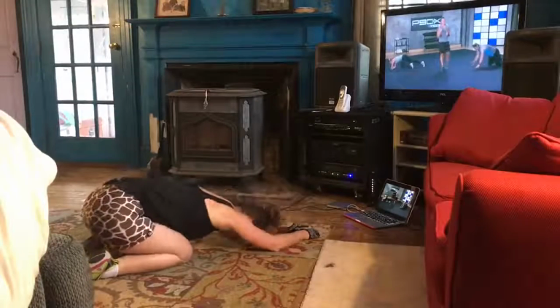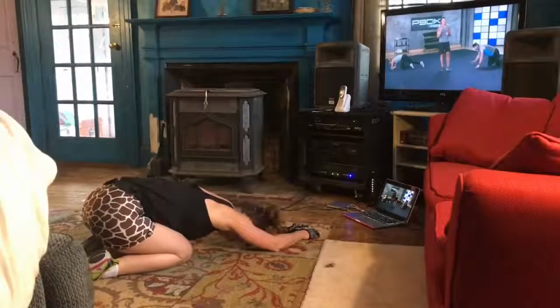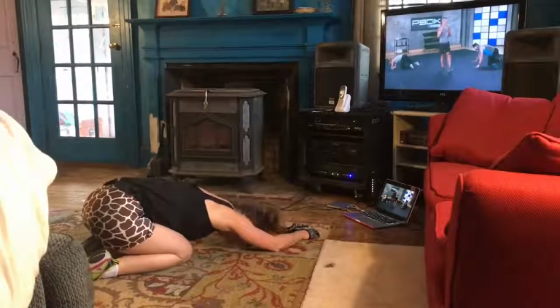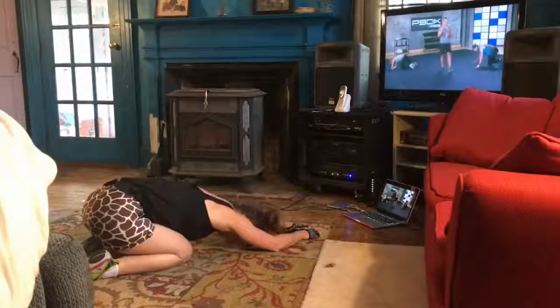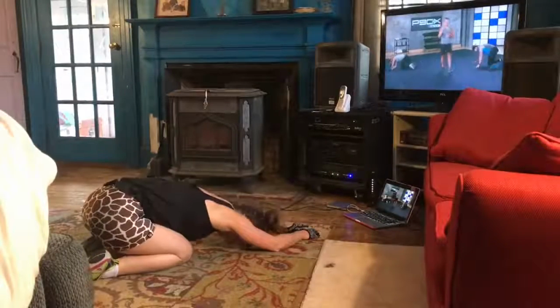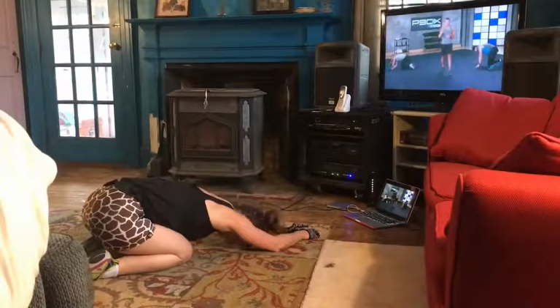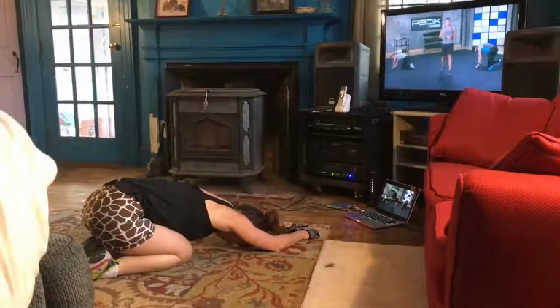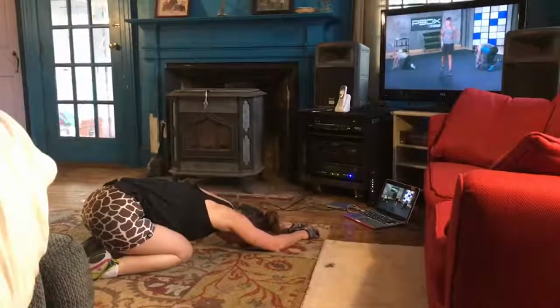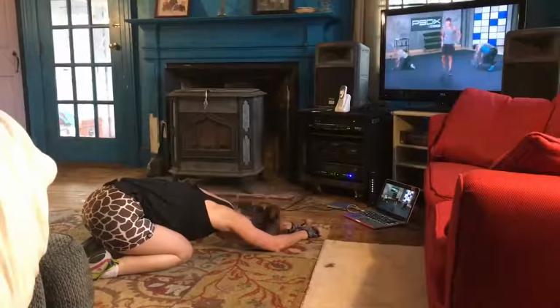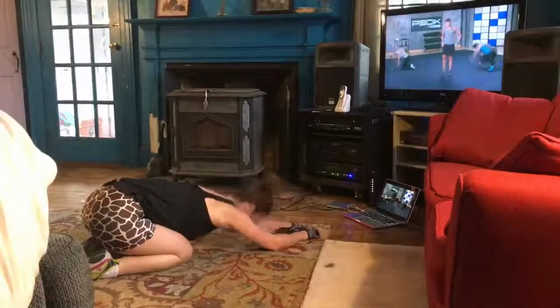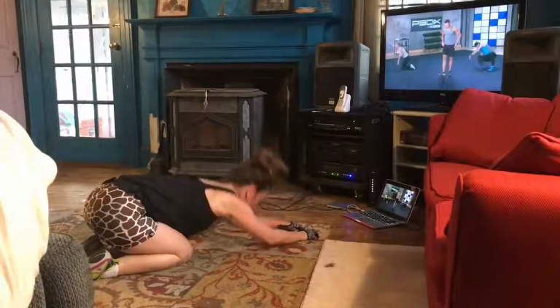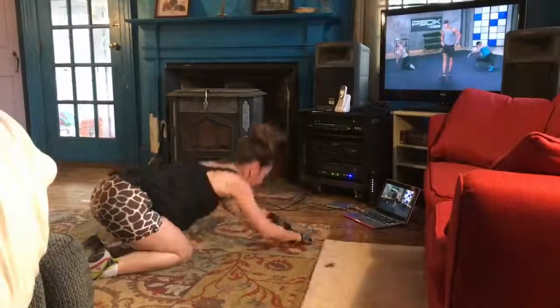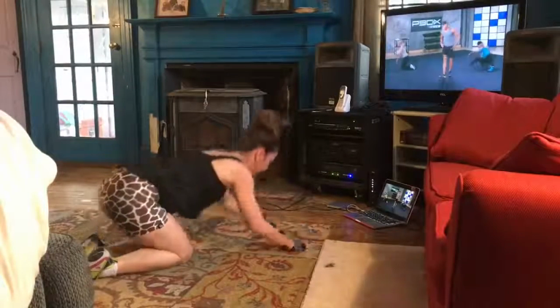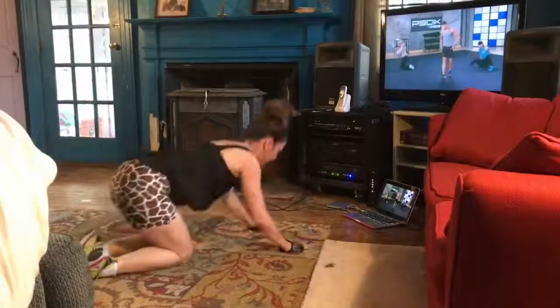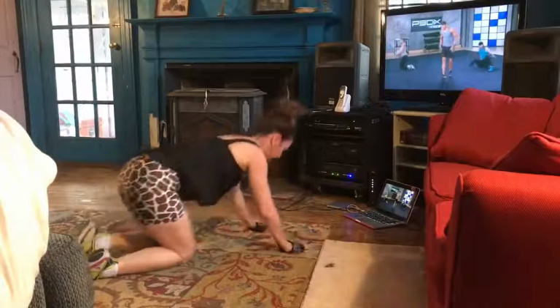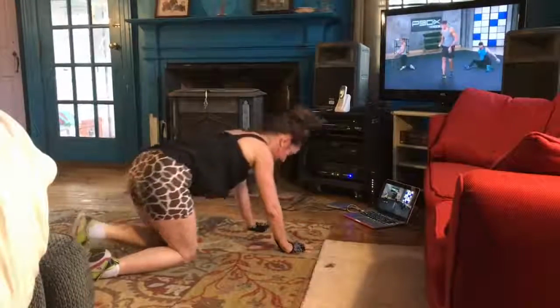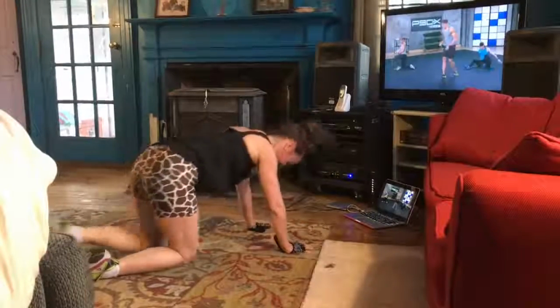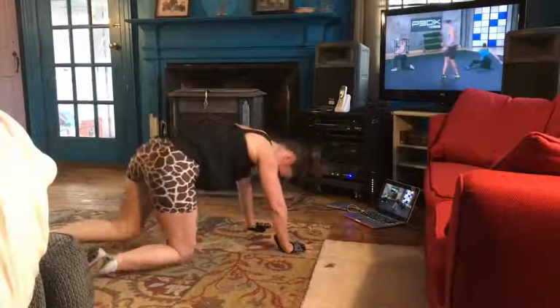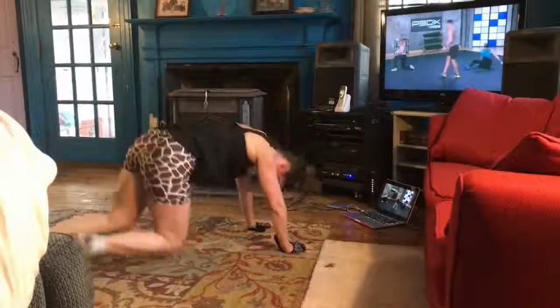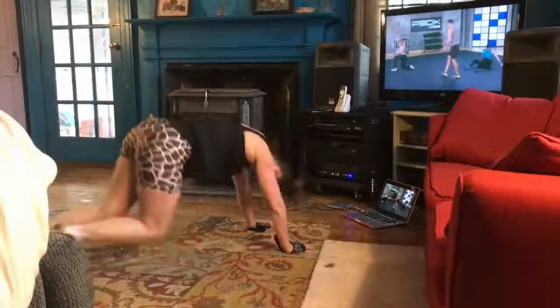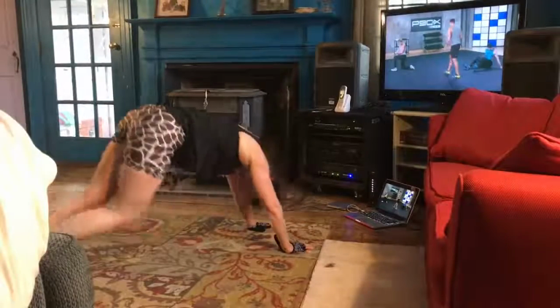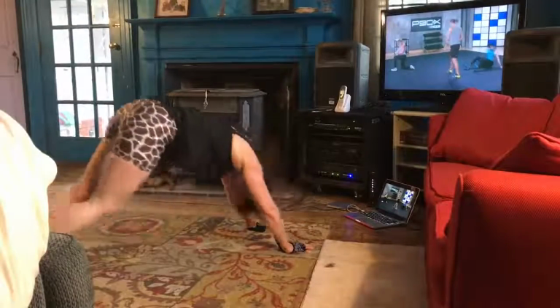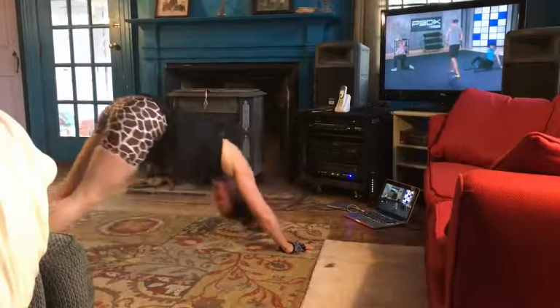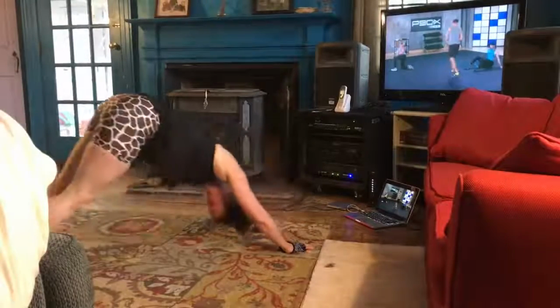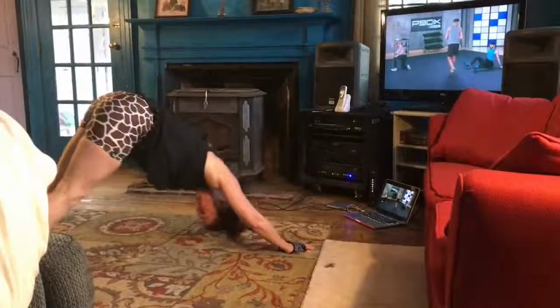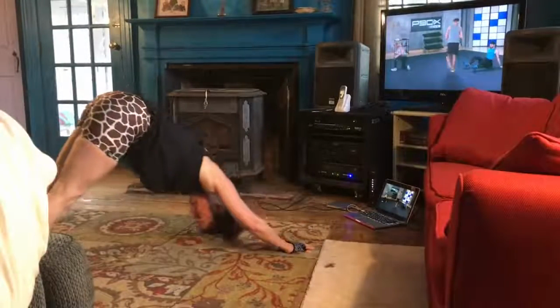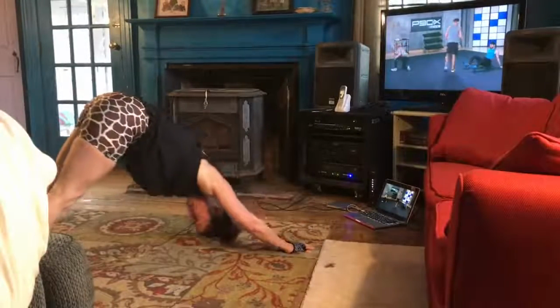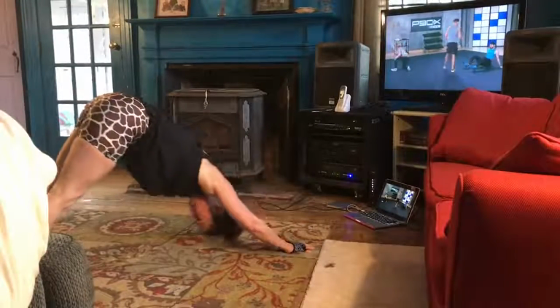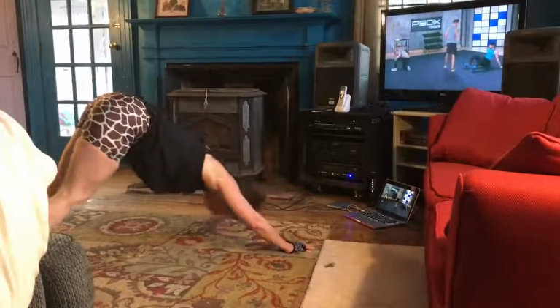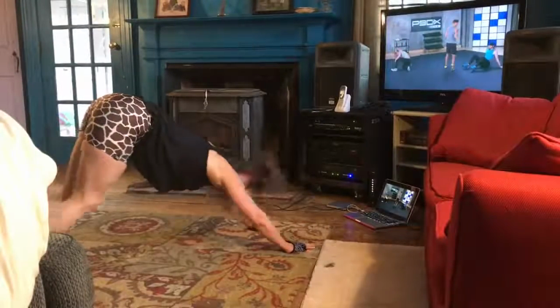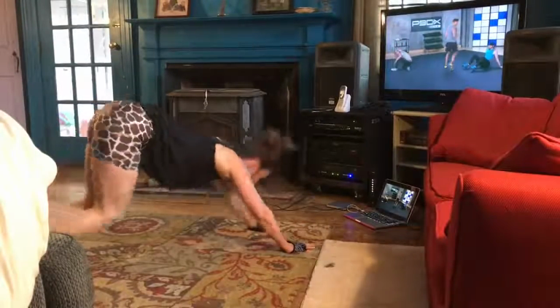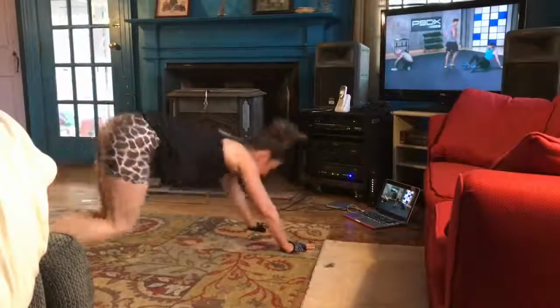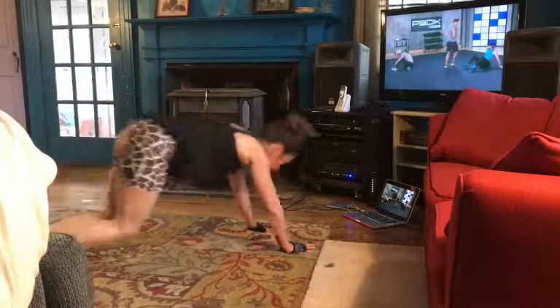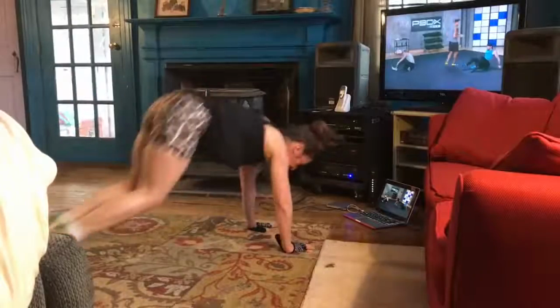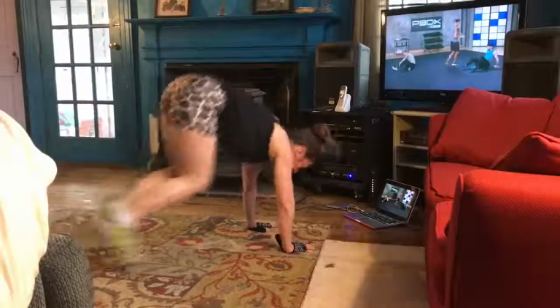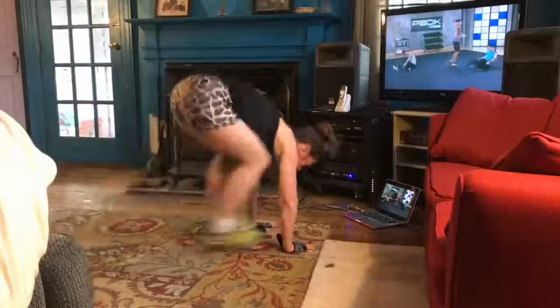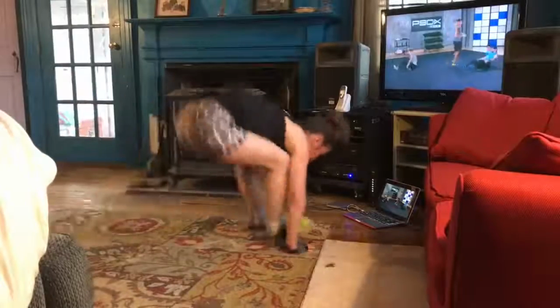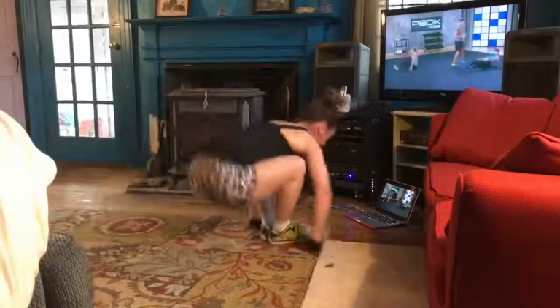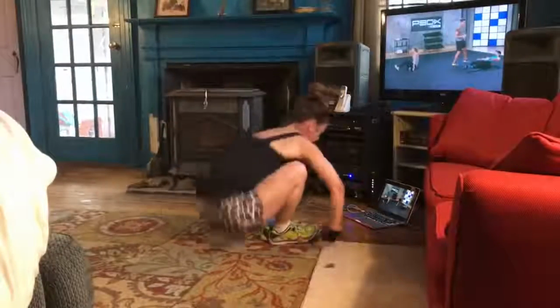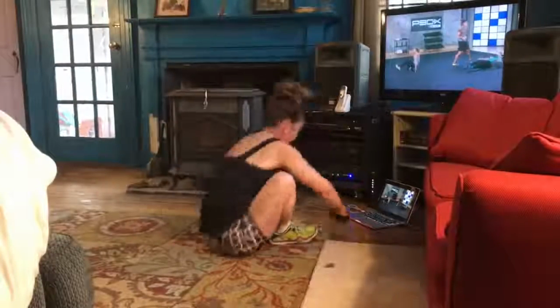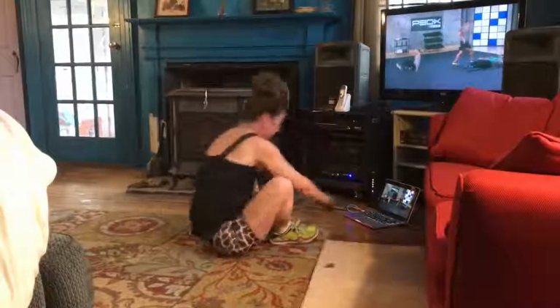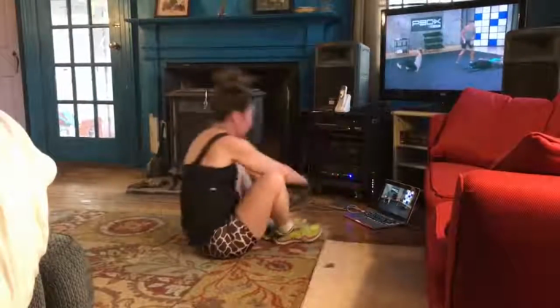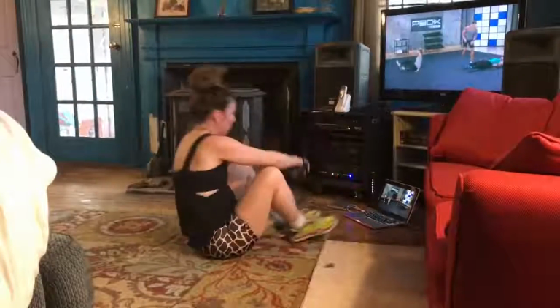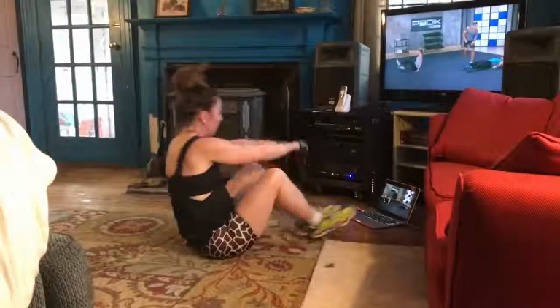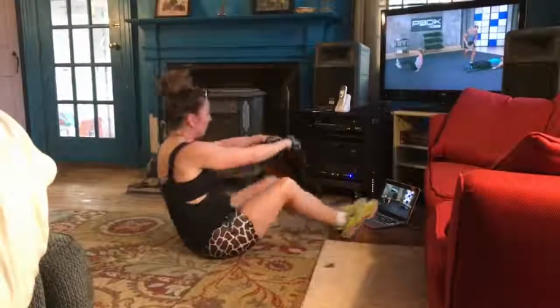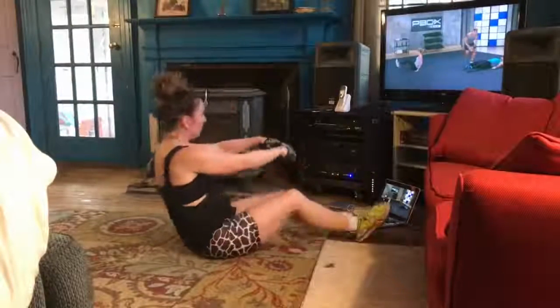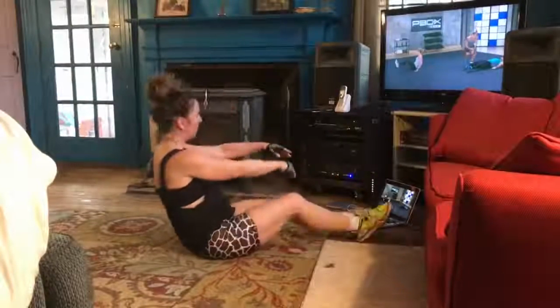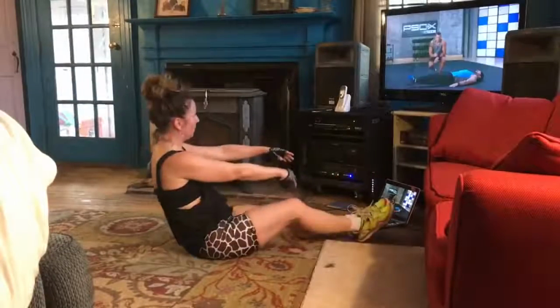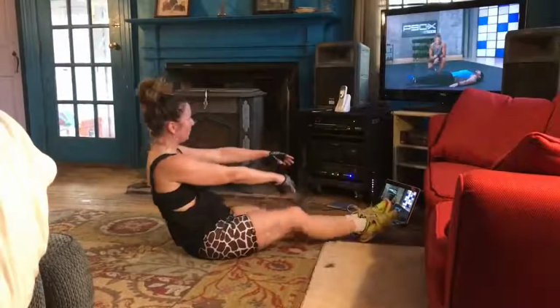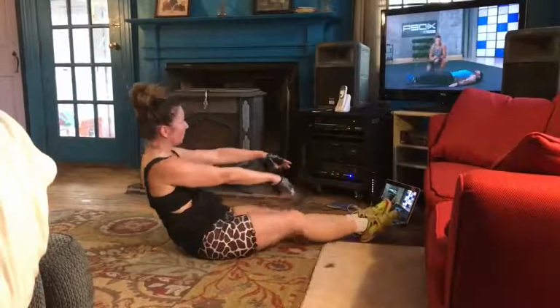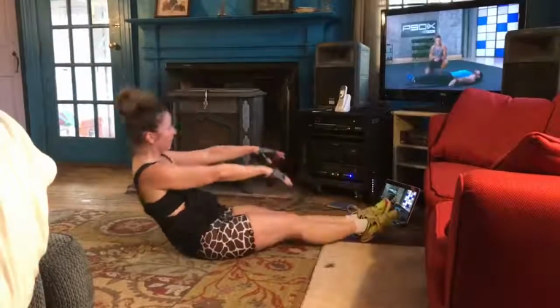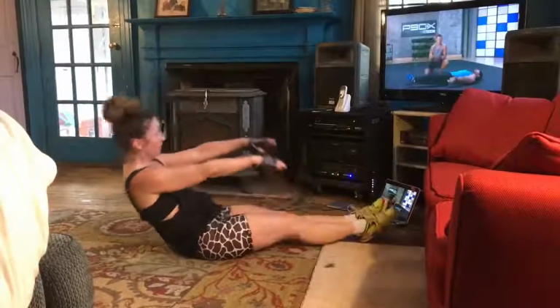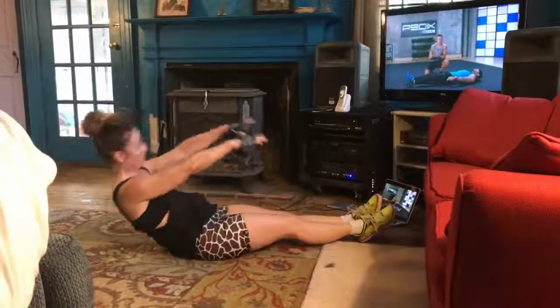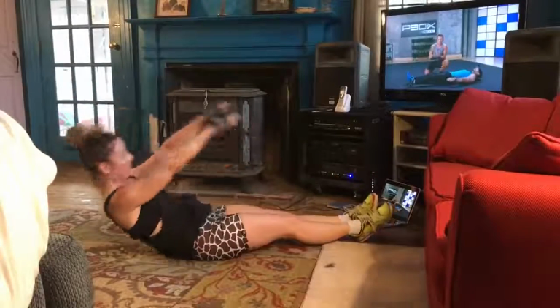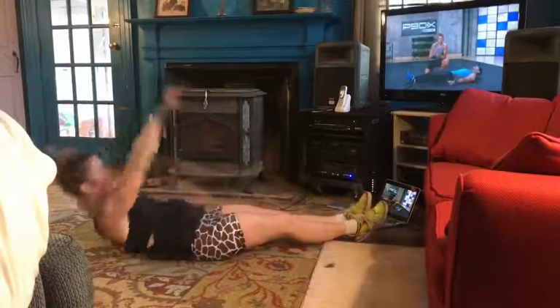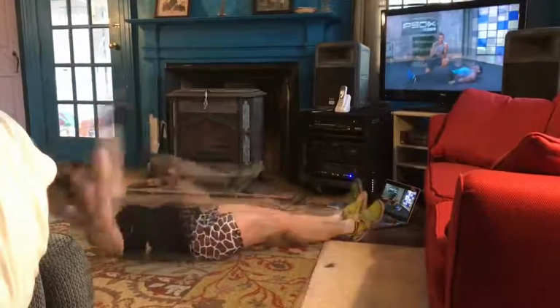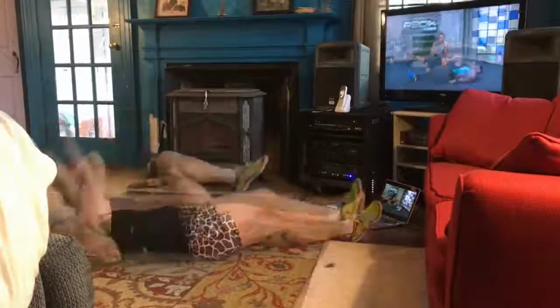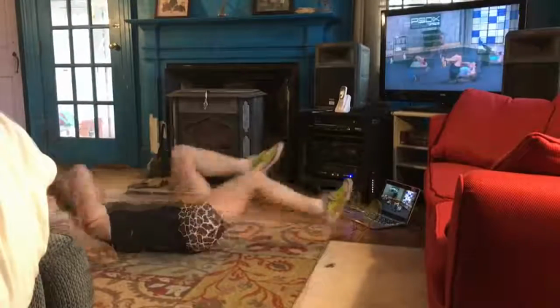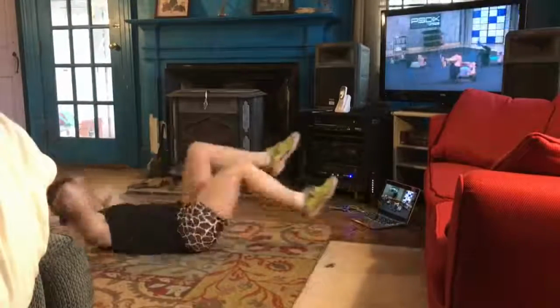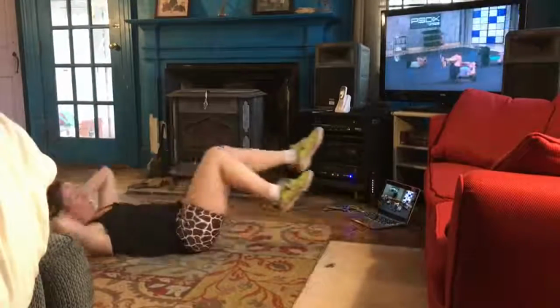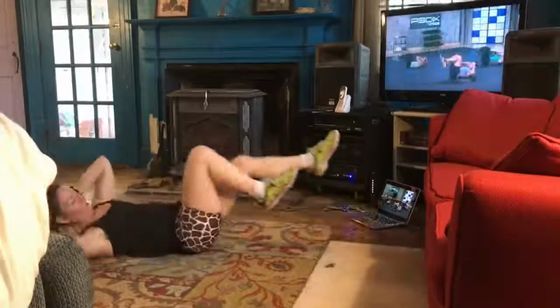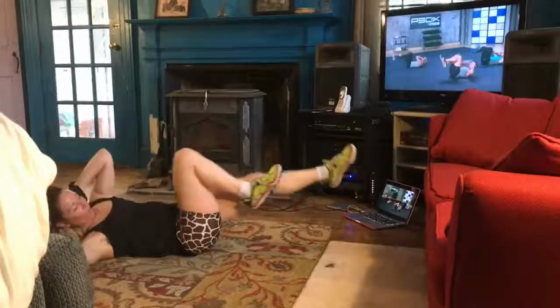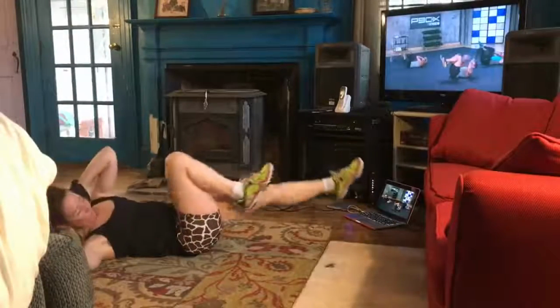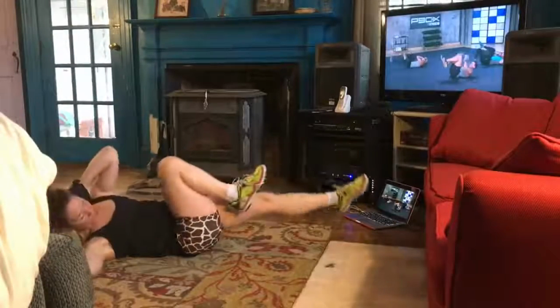We've got three more of these. I'm going to come back and take a look at what Maxim's doing. The regression is important if you've got someone who doesn't have to rest on the ground.